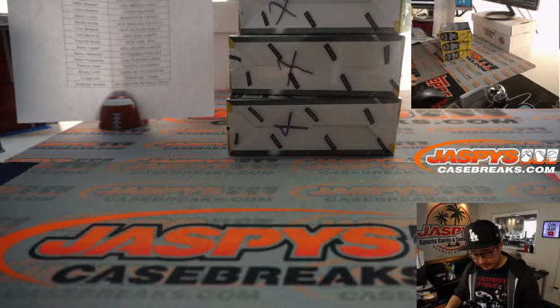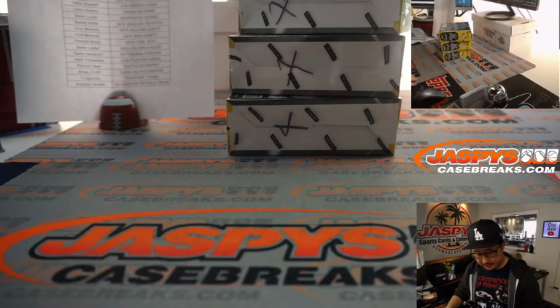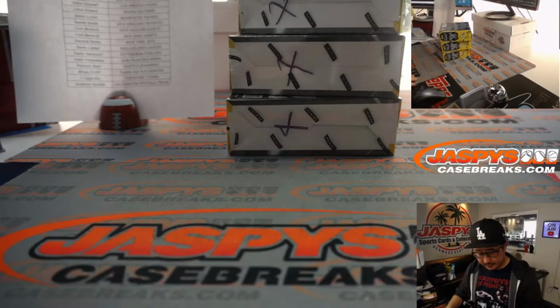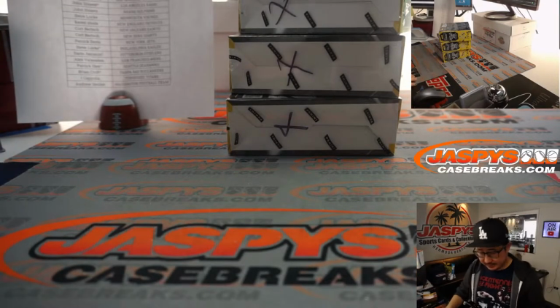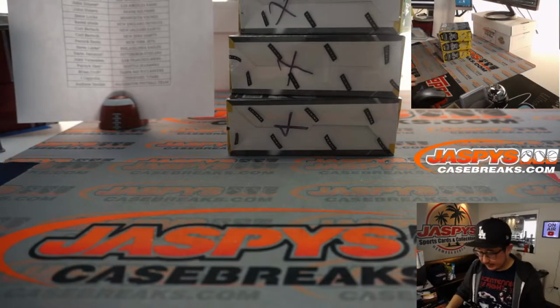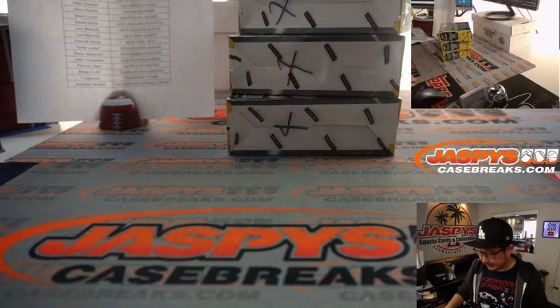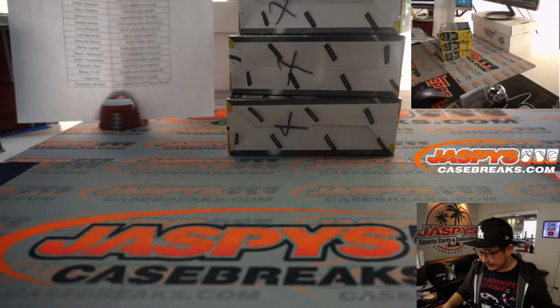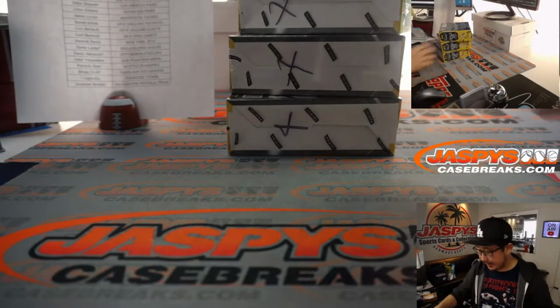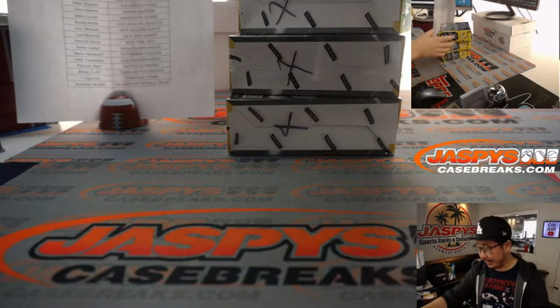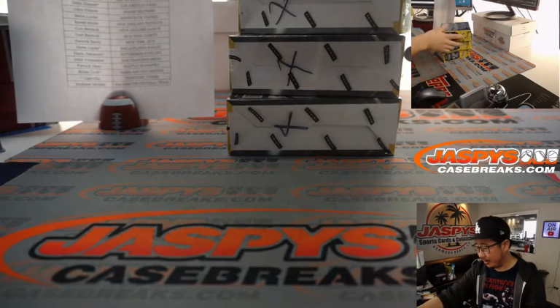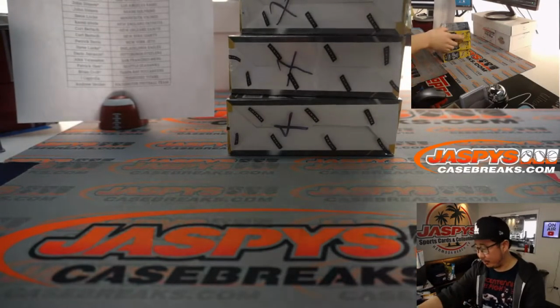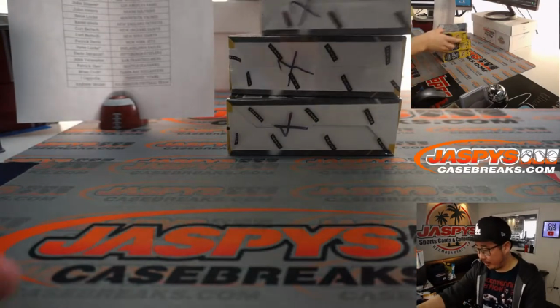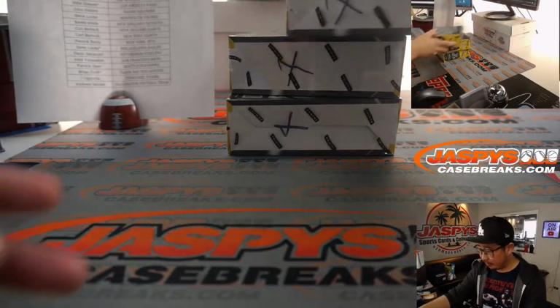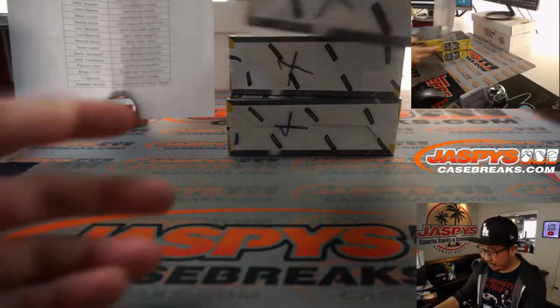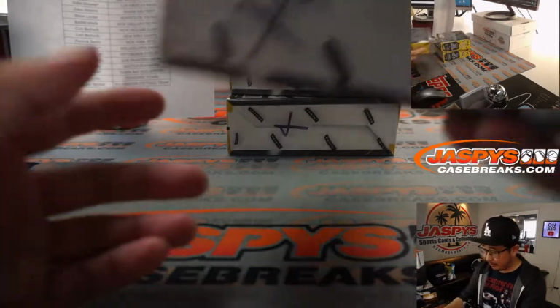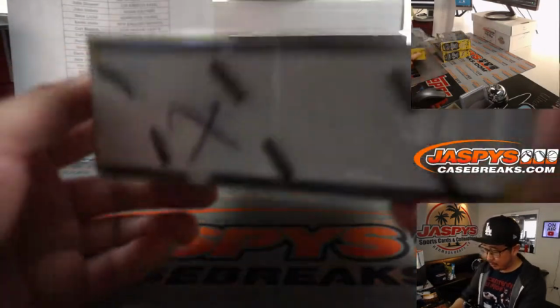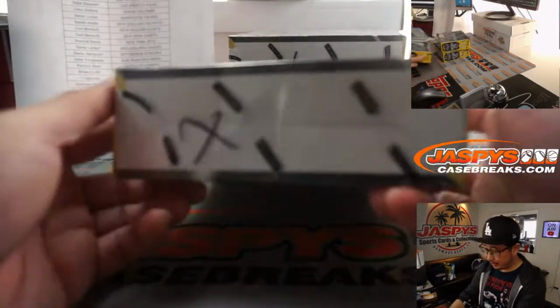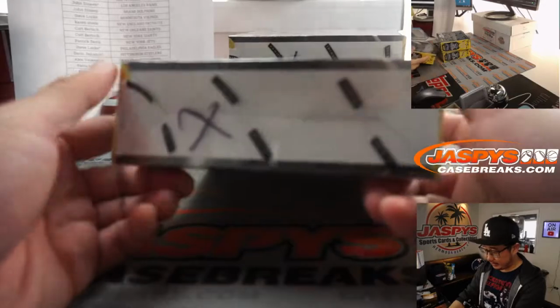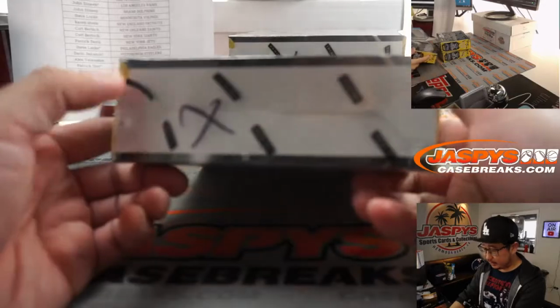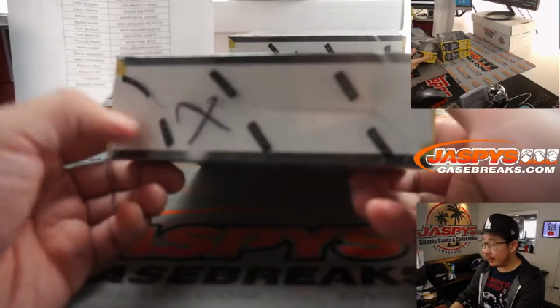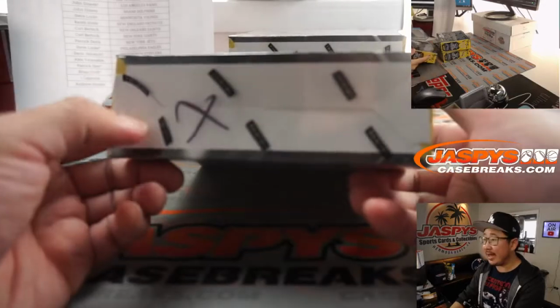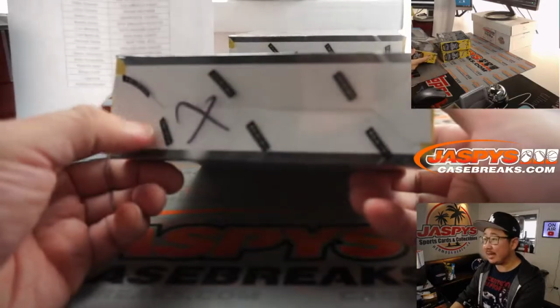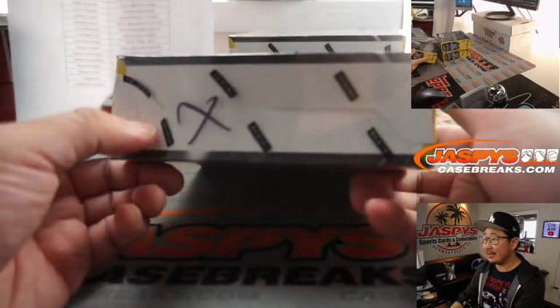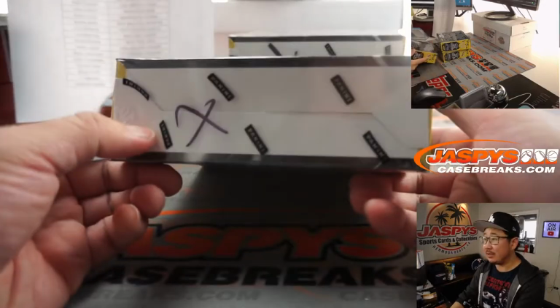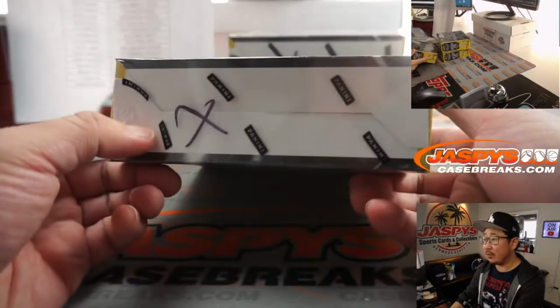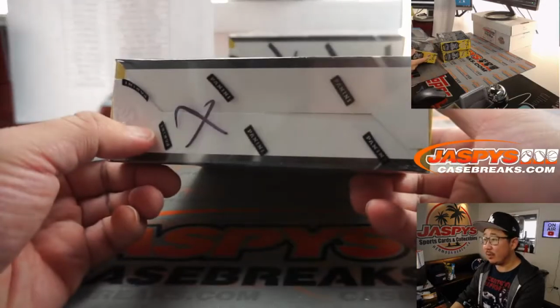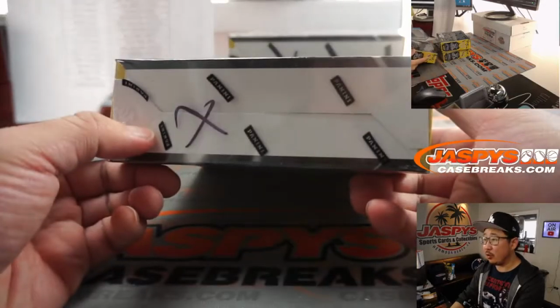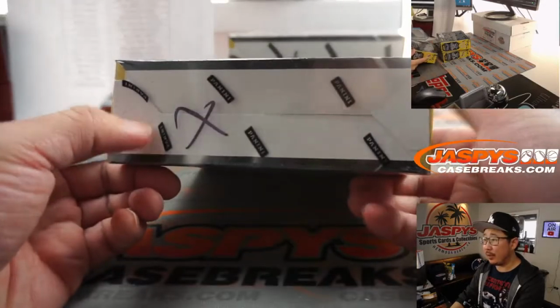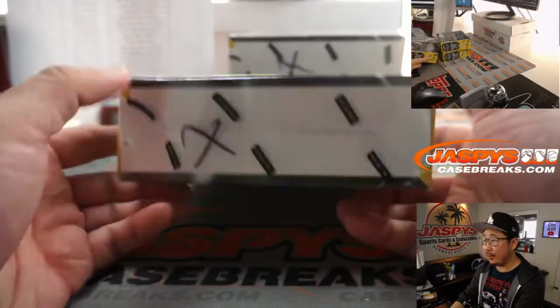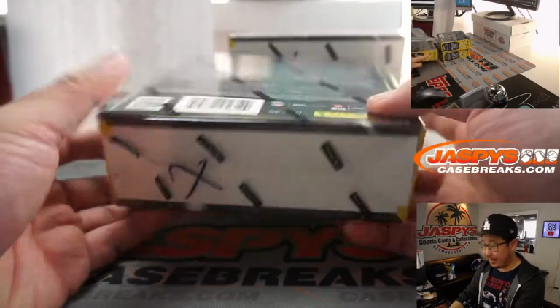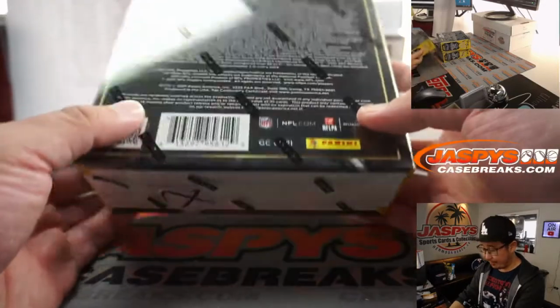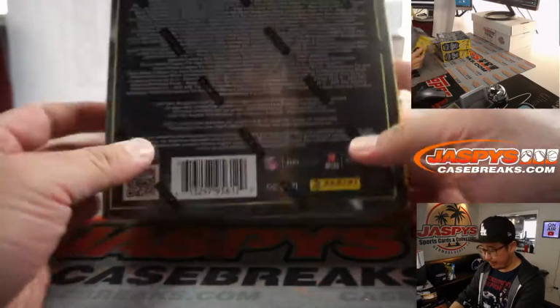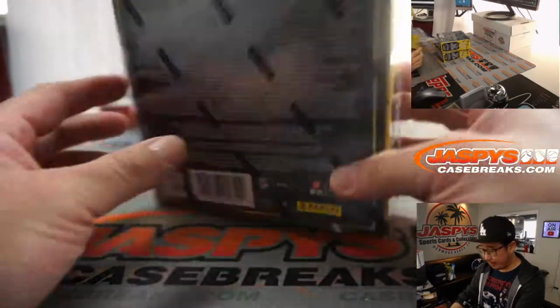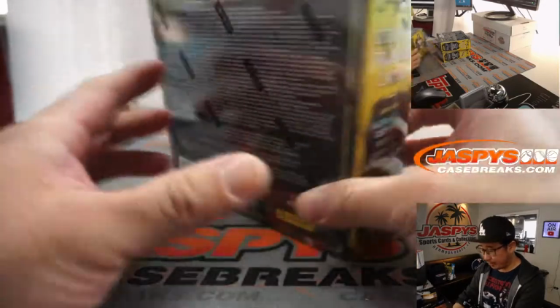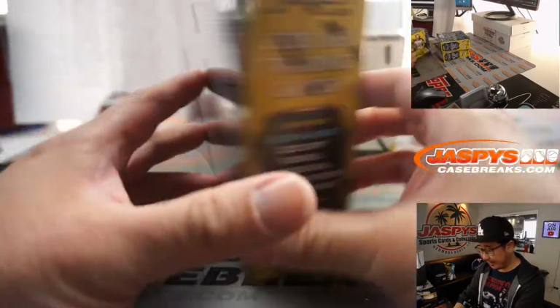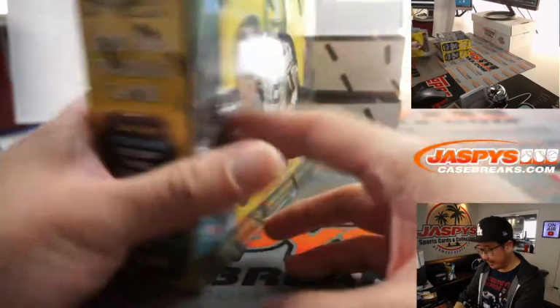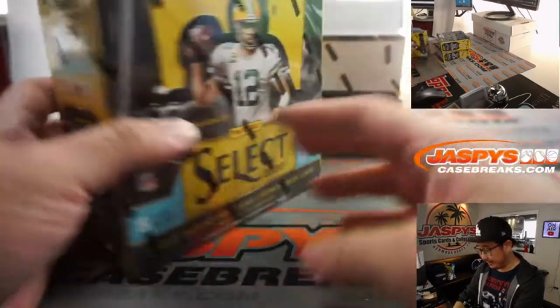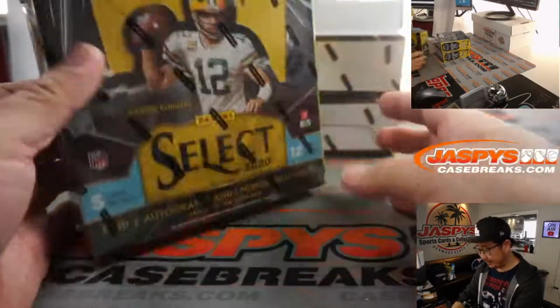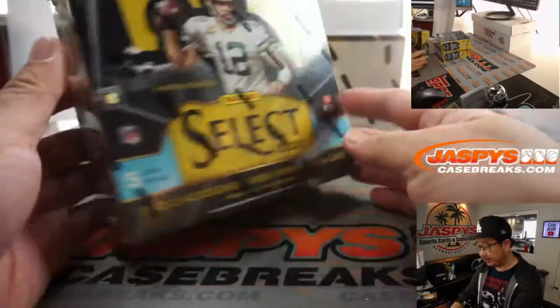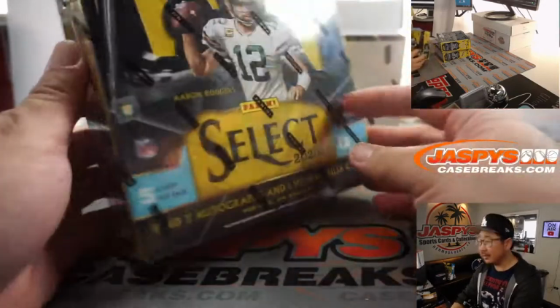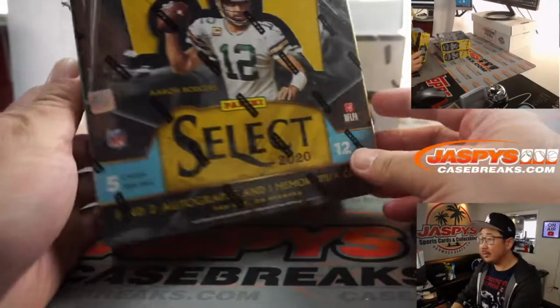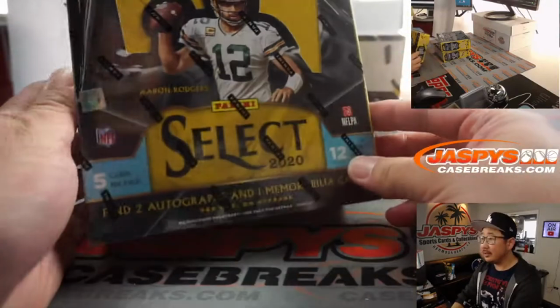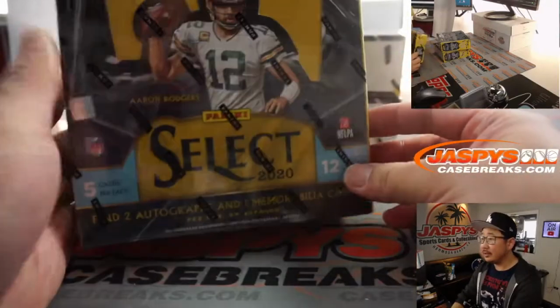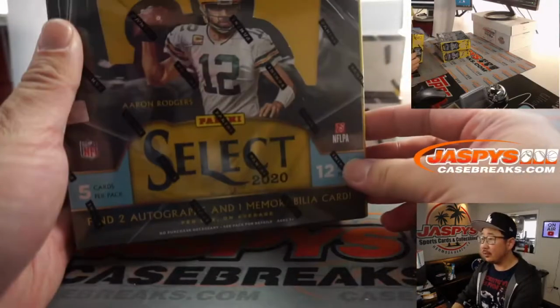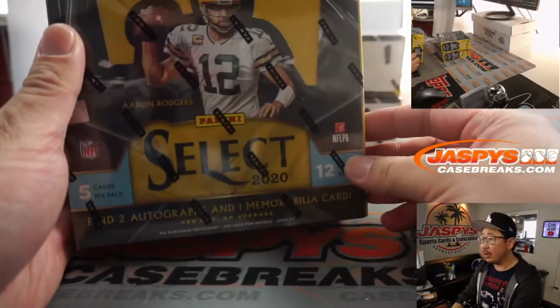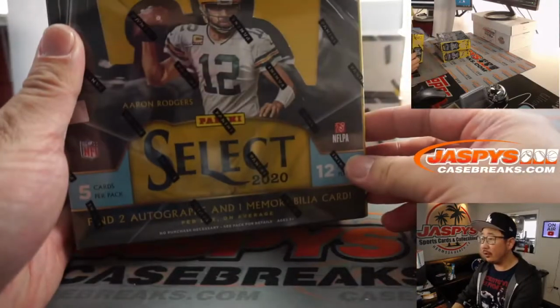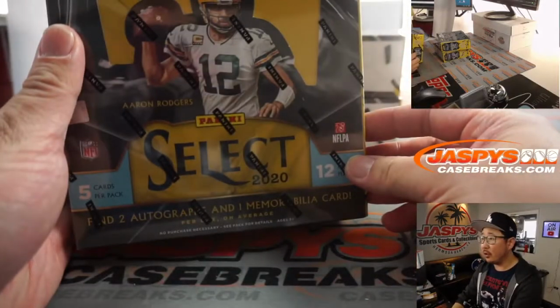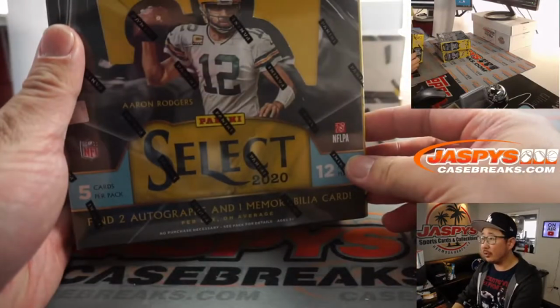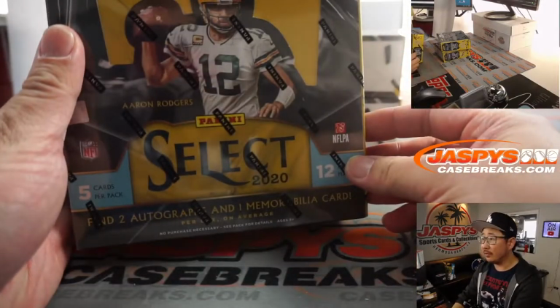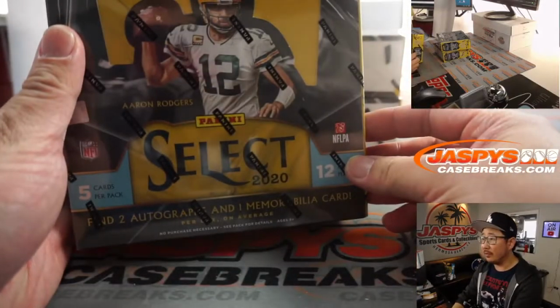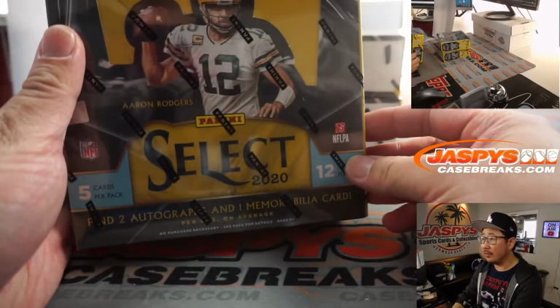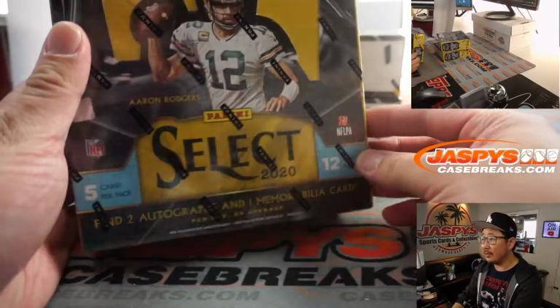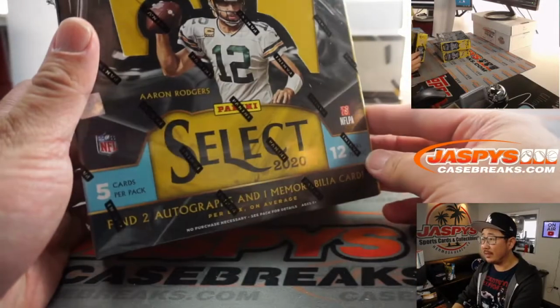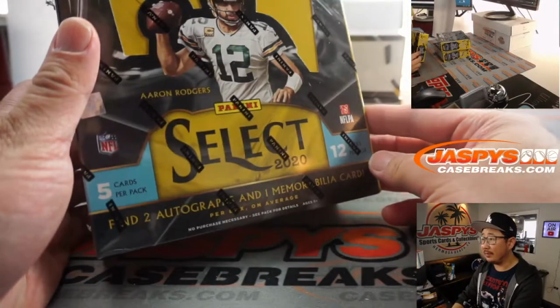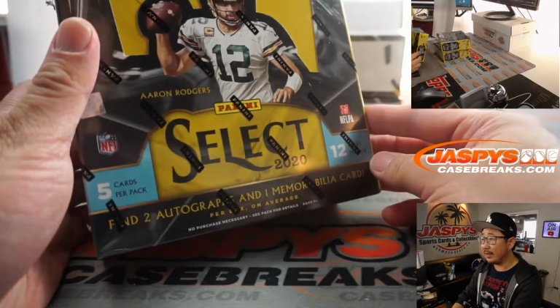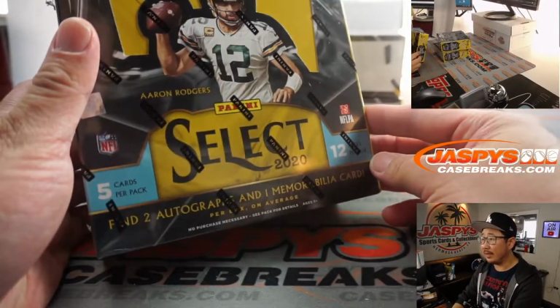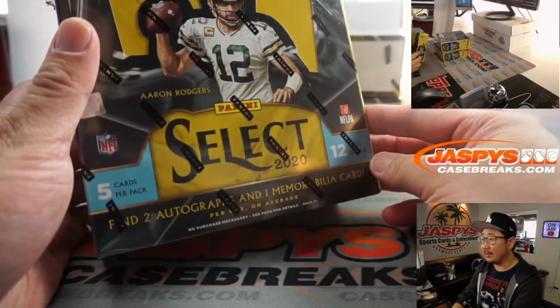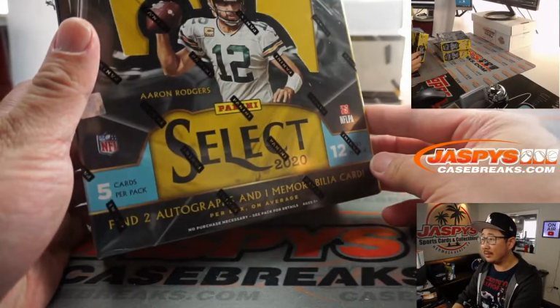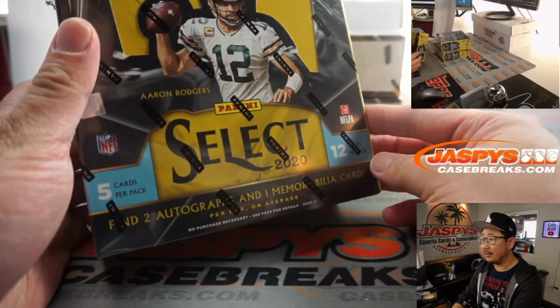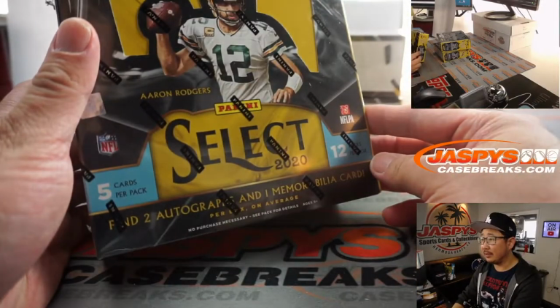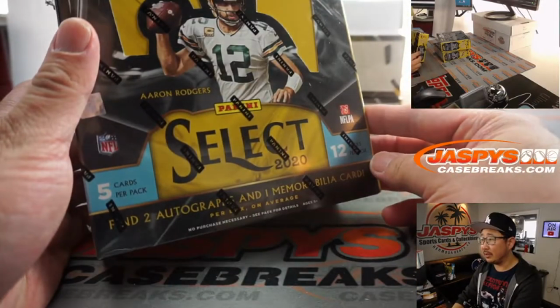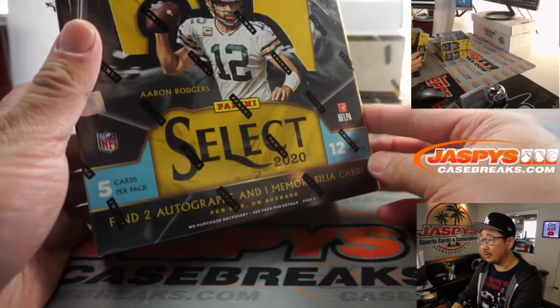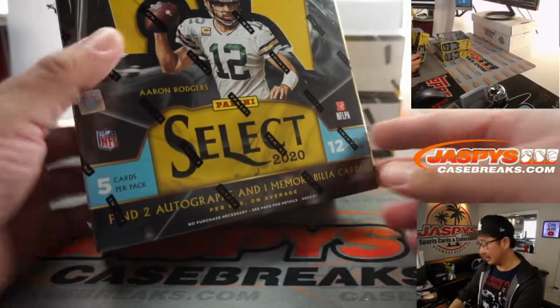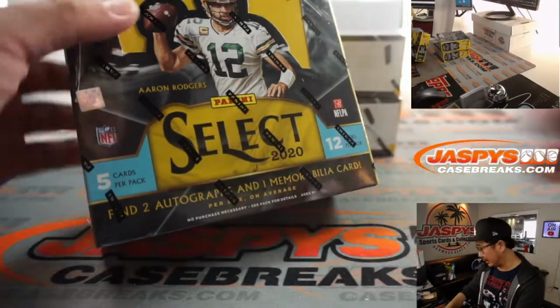Now remember, I marked these with X's when we opened up that fresh case, so we all know it's from the same case — 2020 Select.